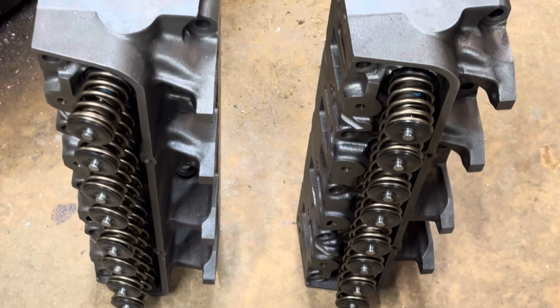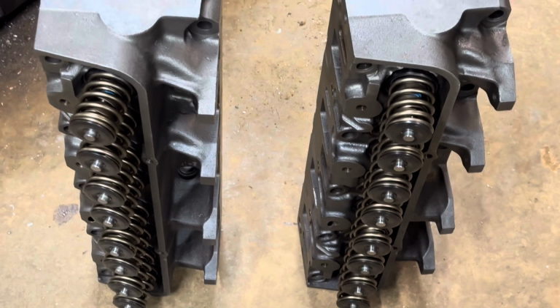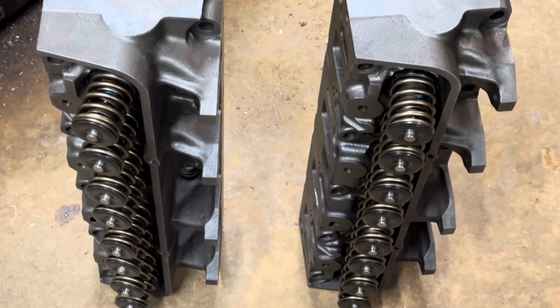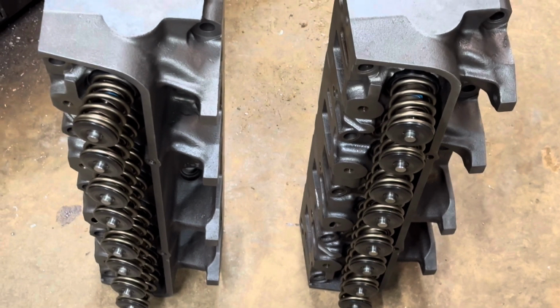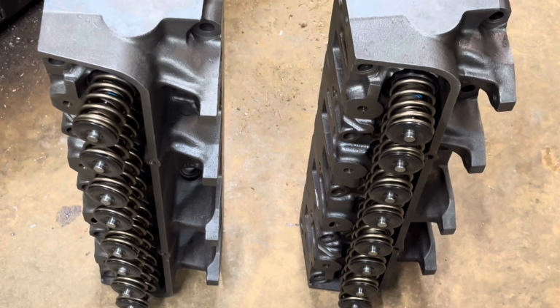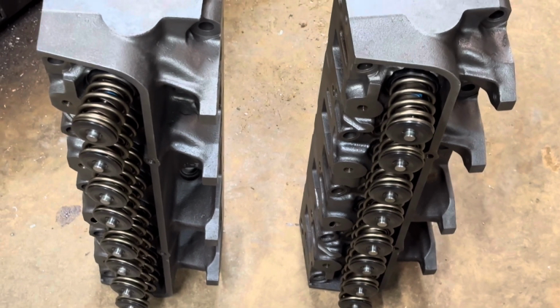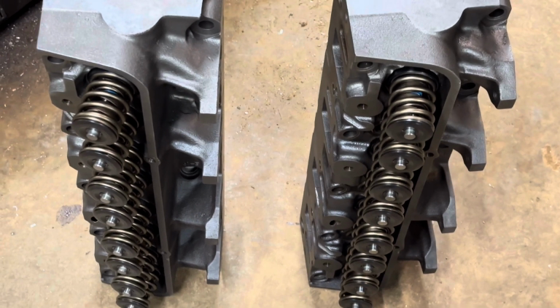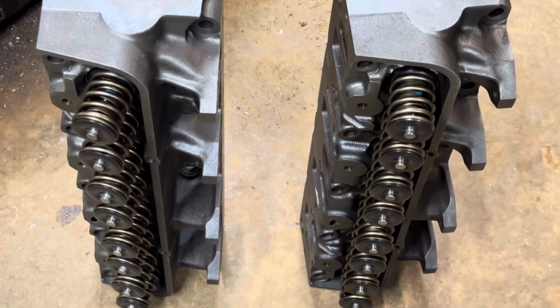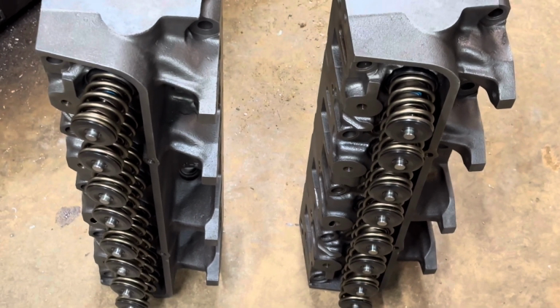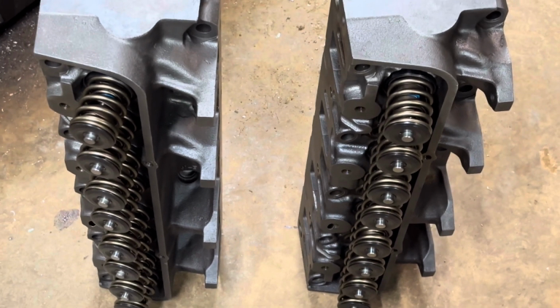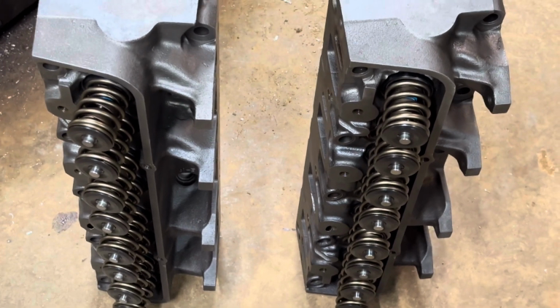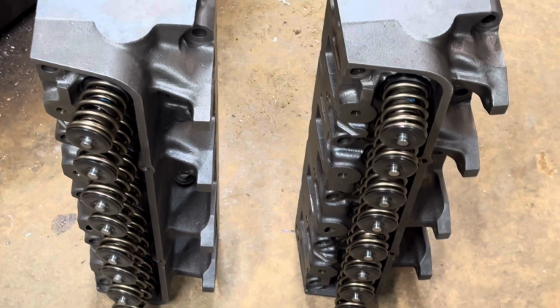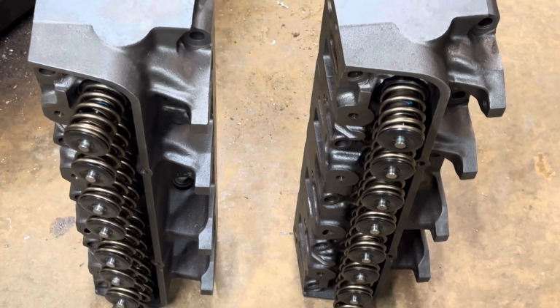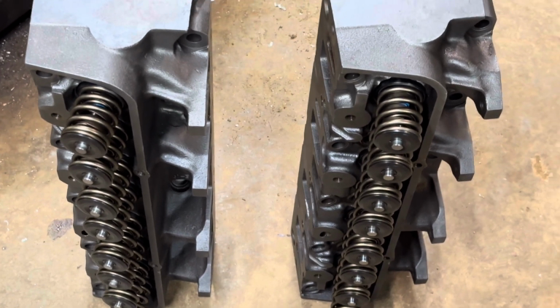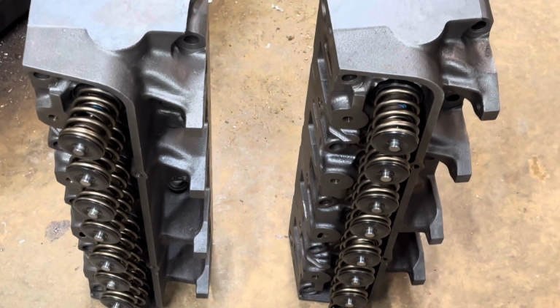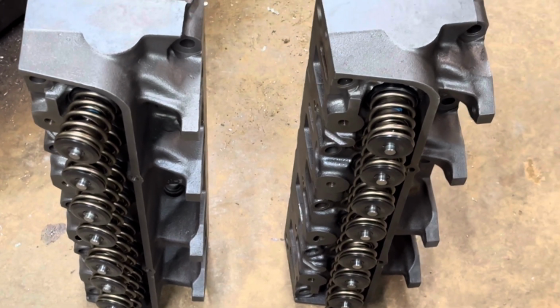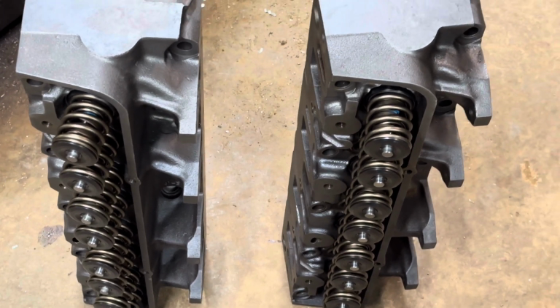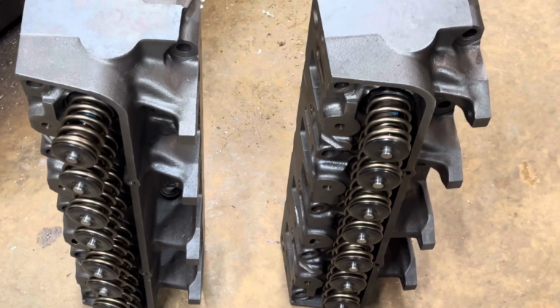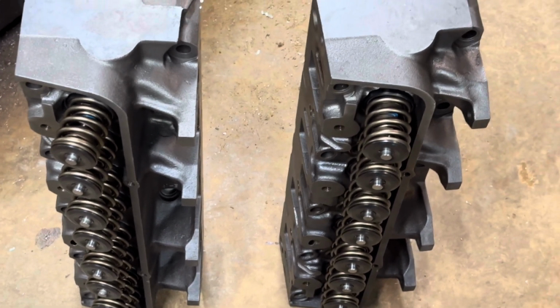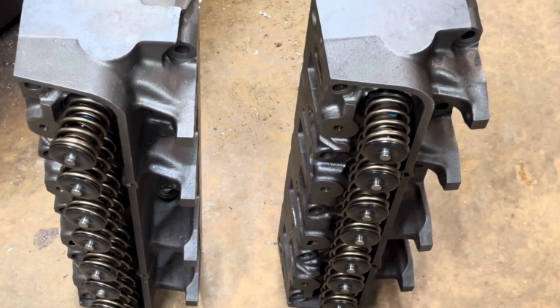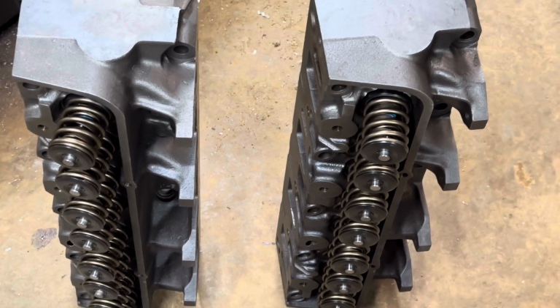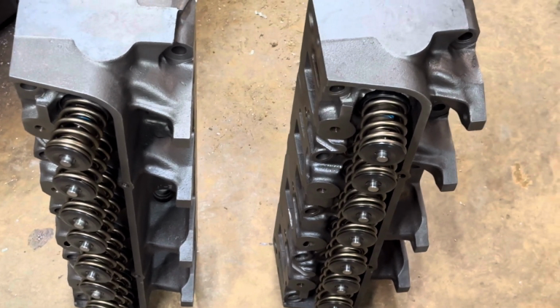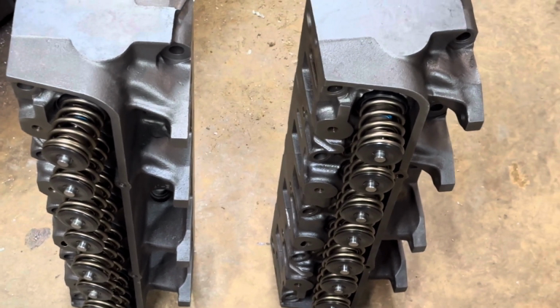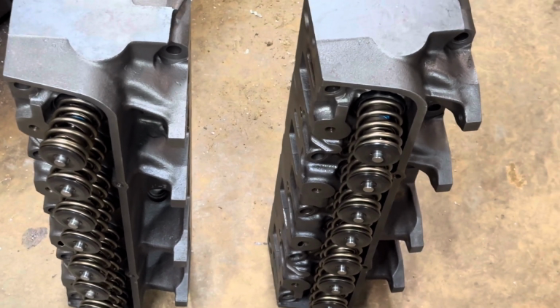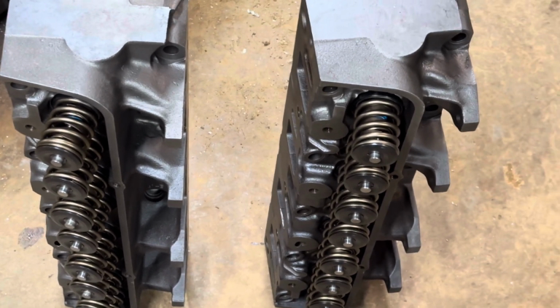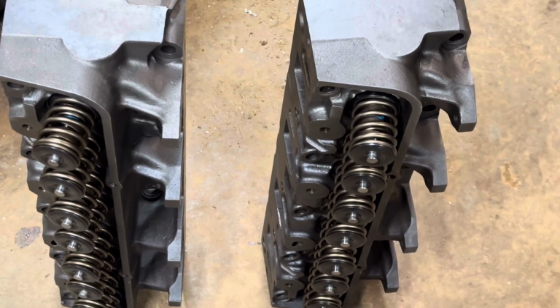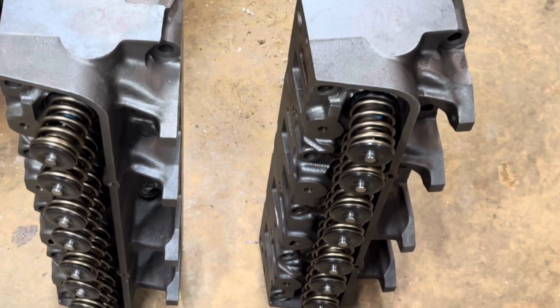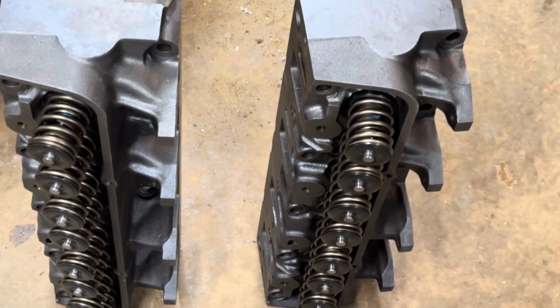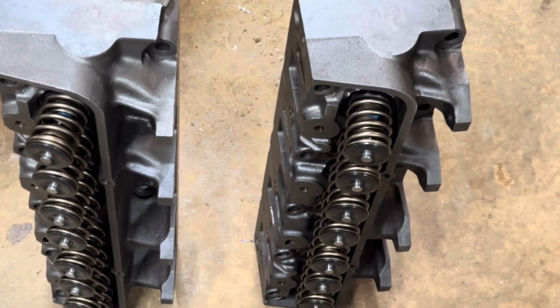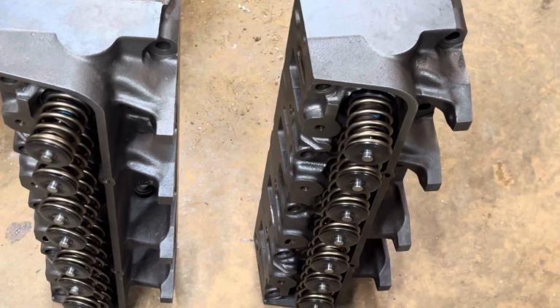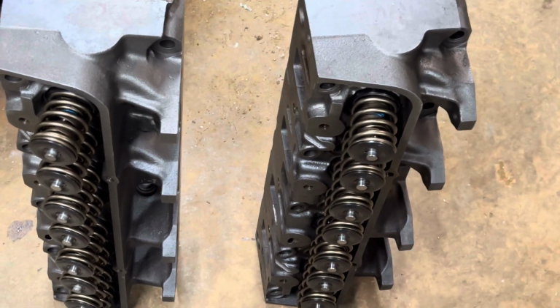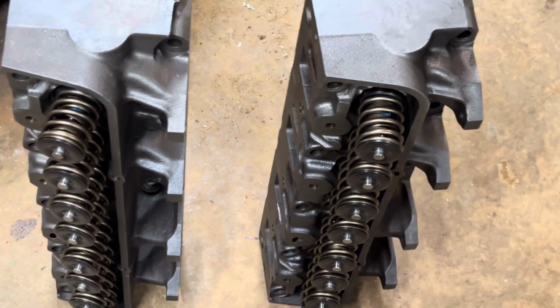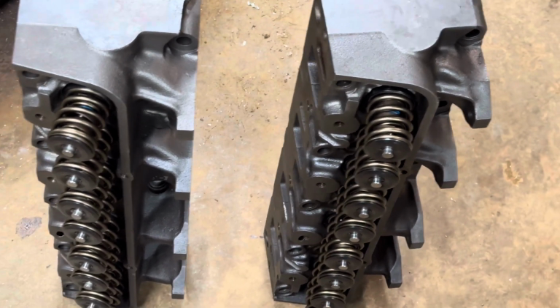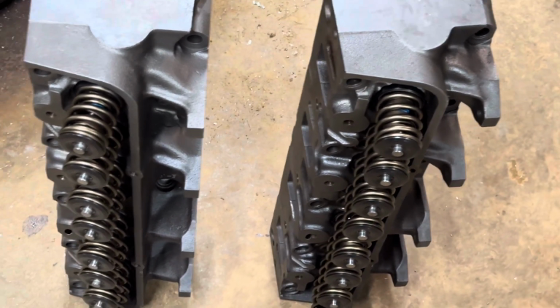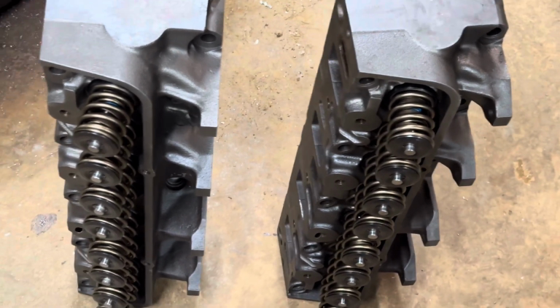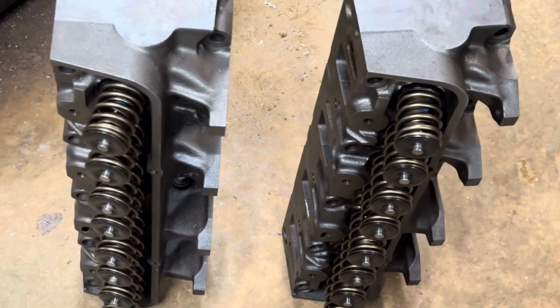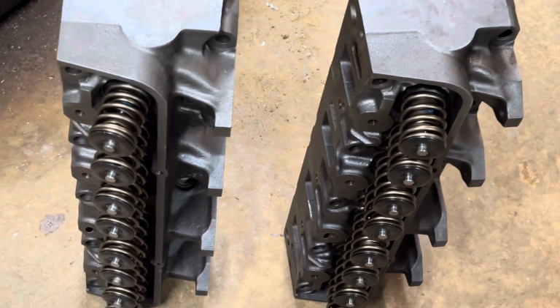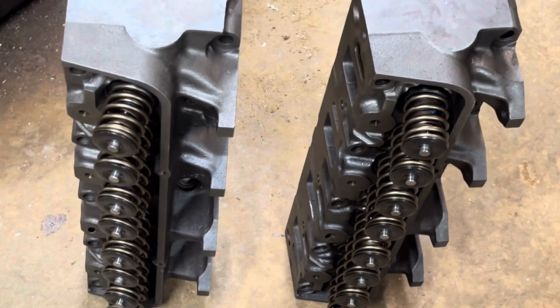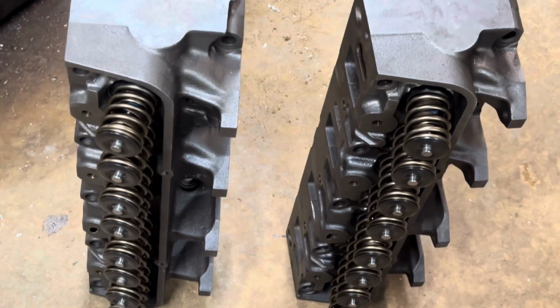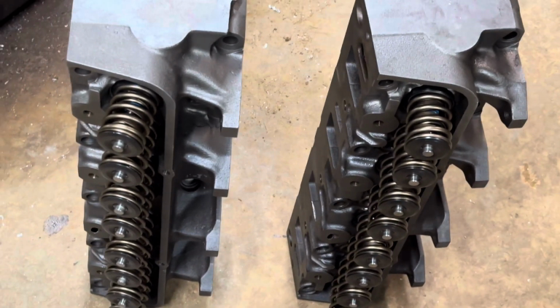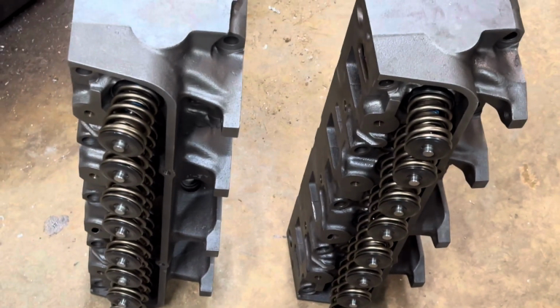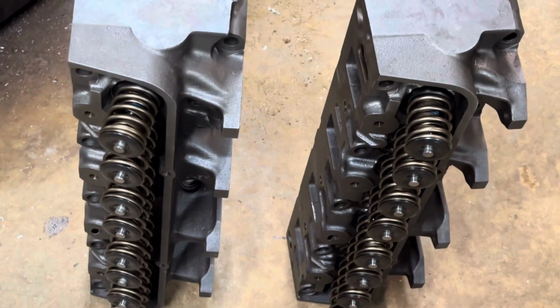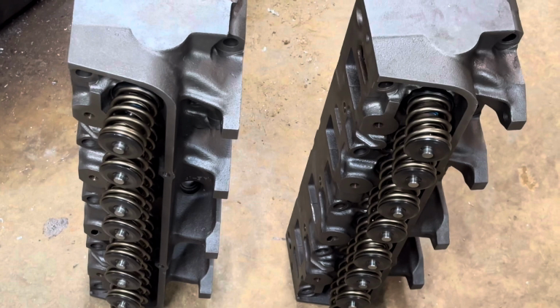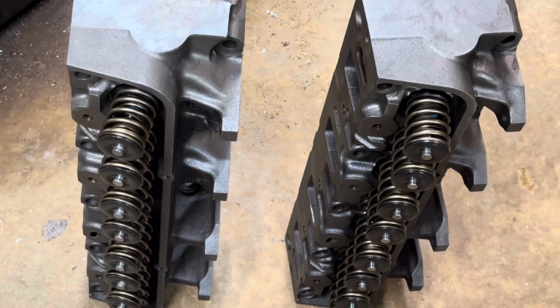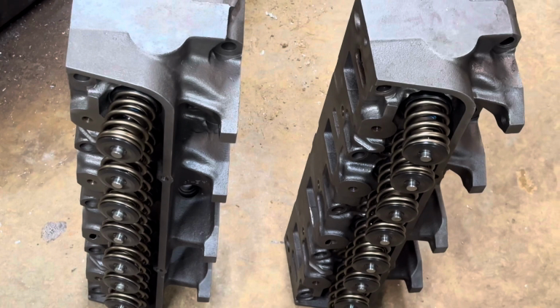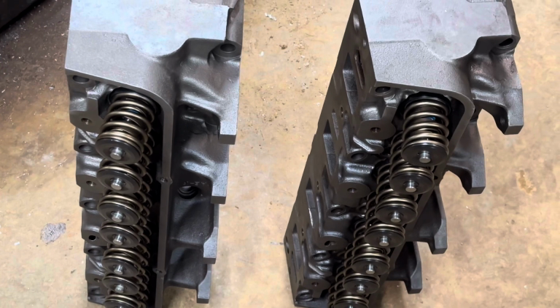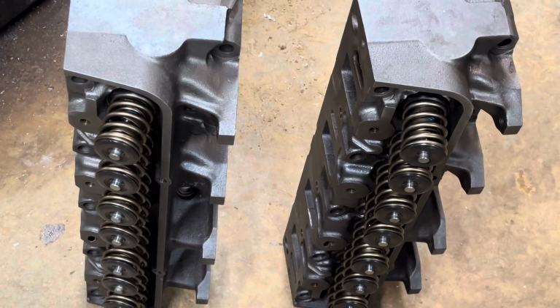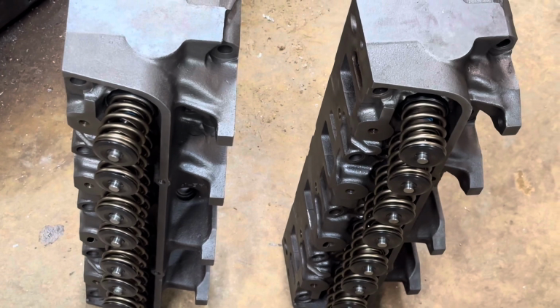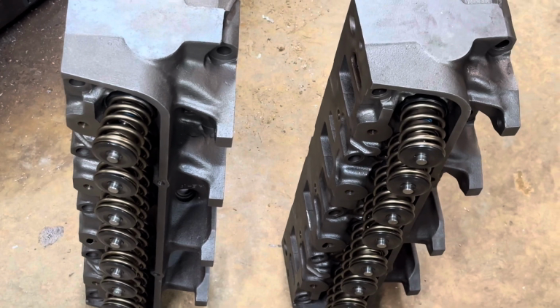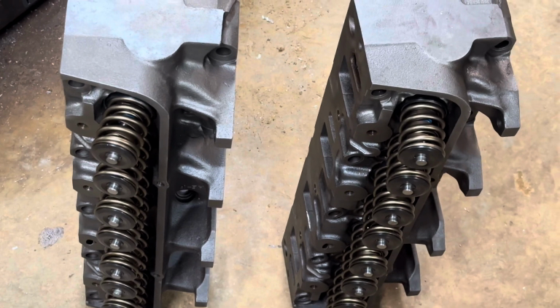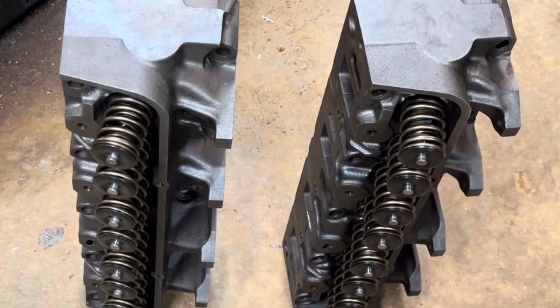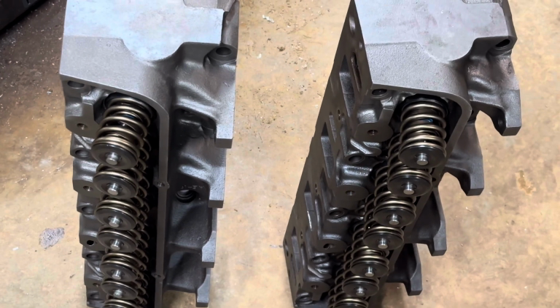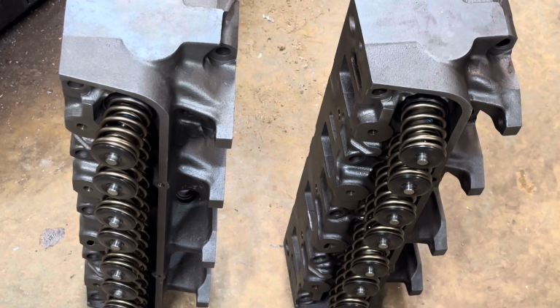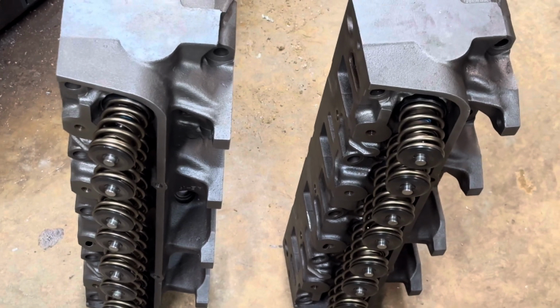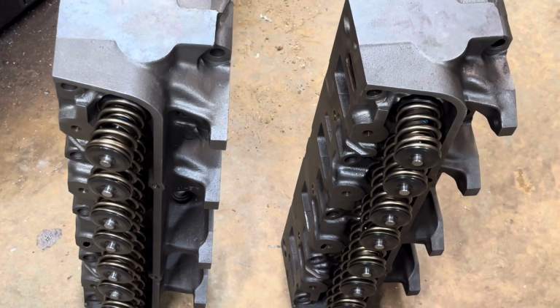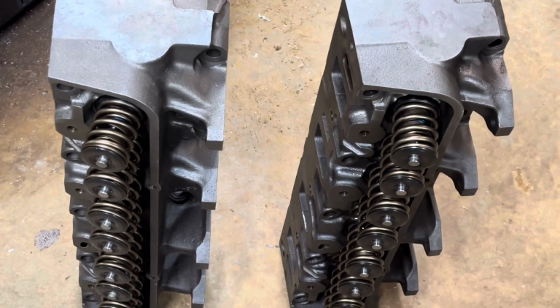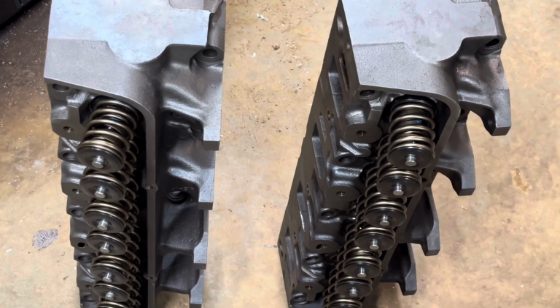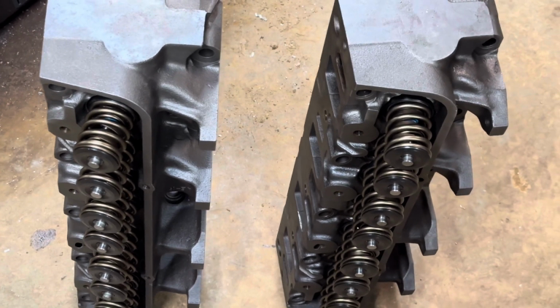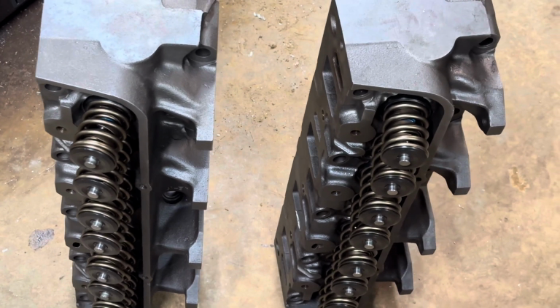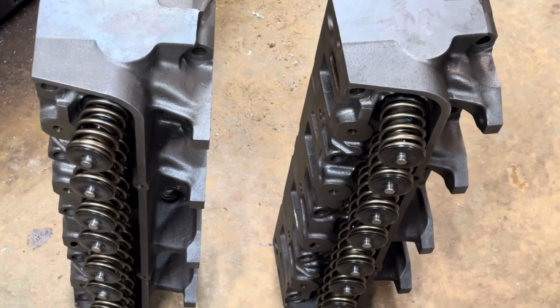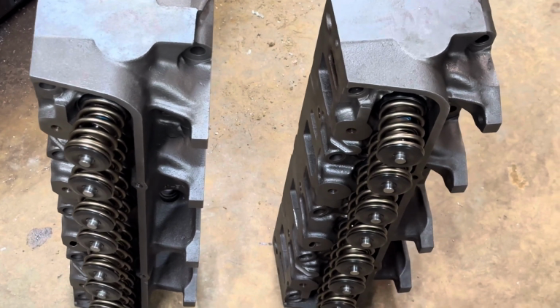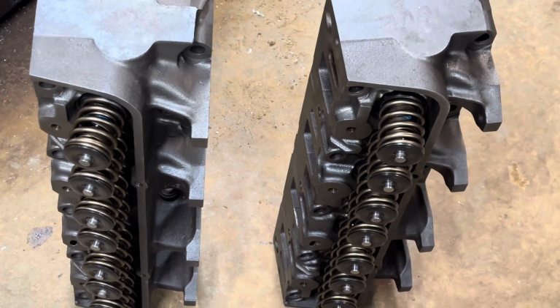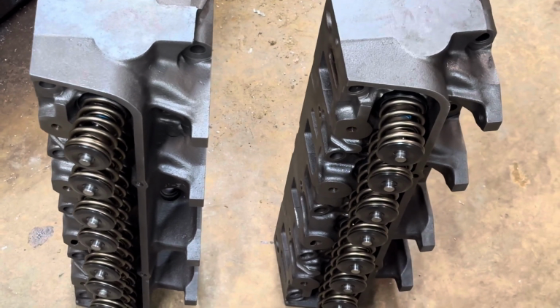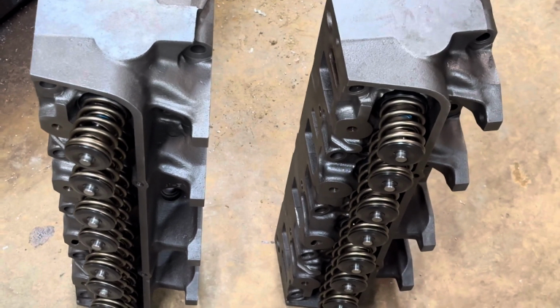These heads have probably been apart for decades, and we got them brought back to life.